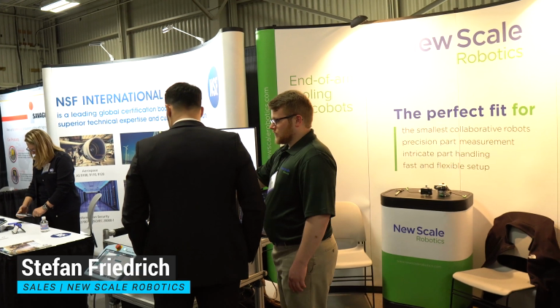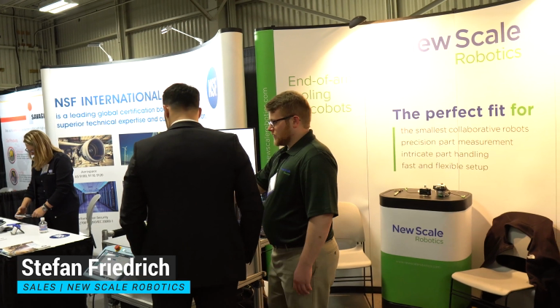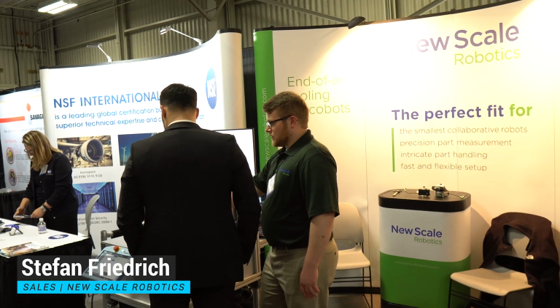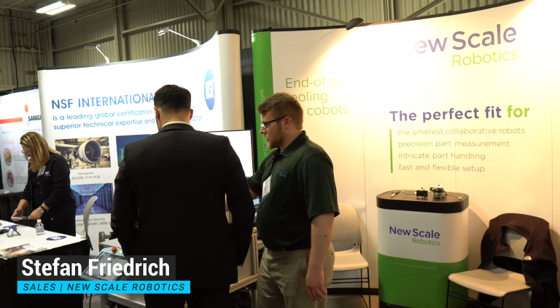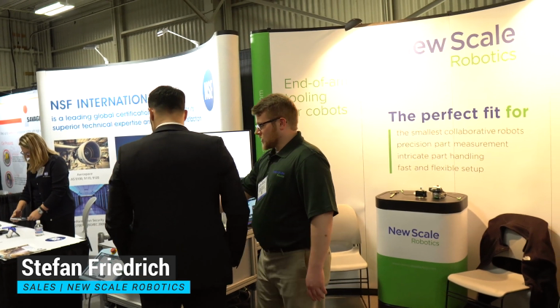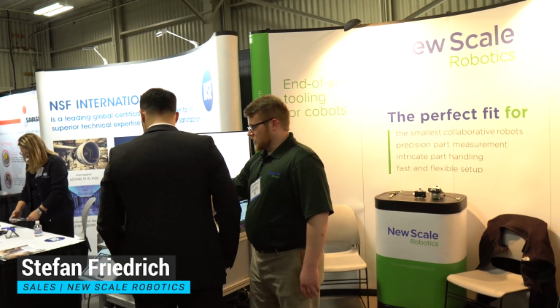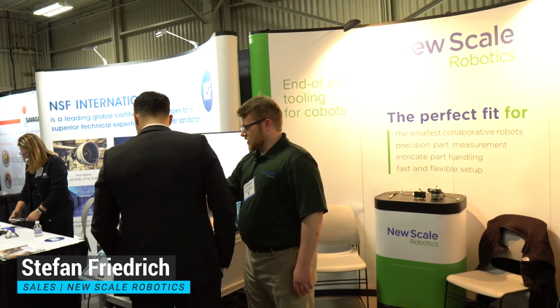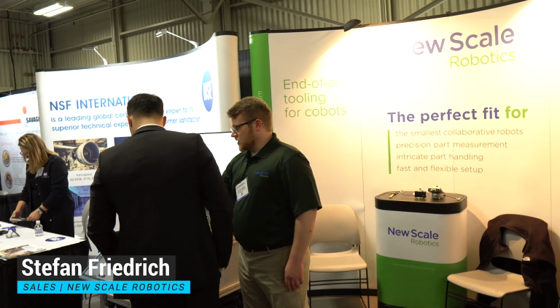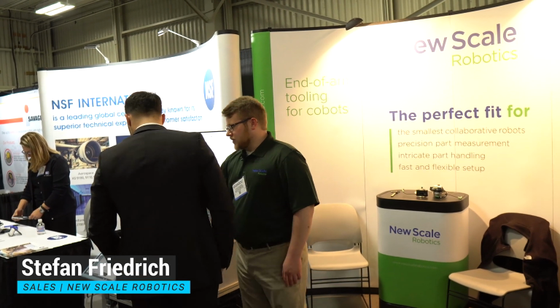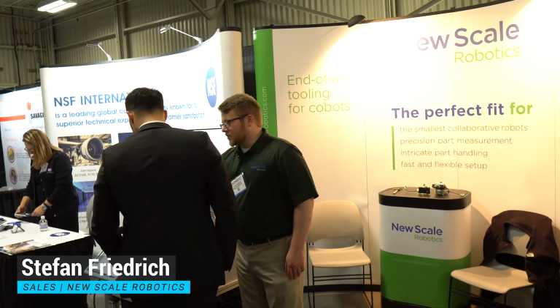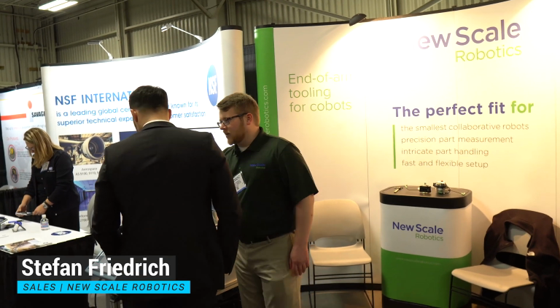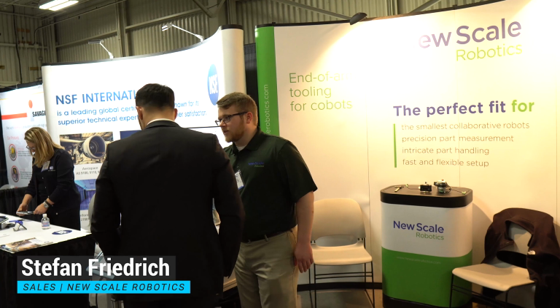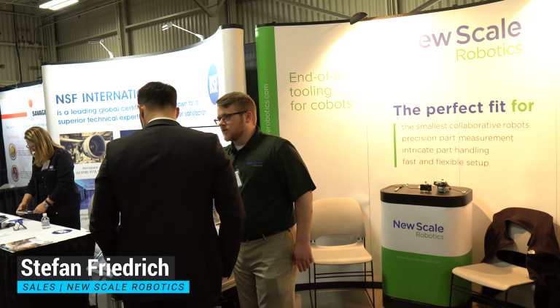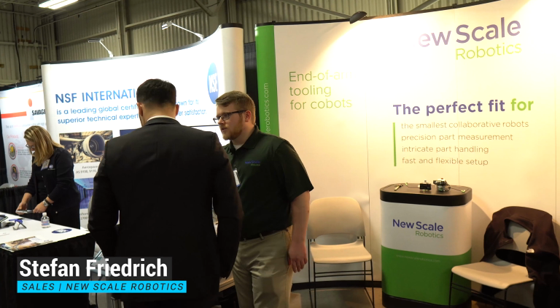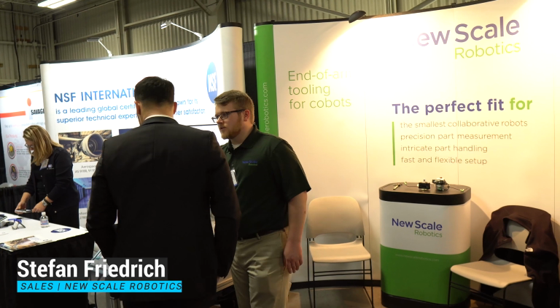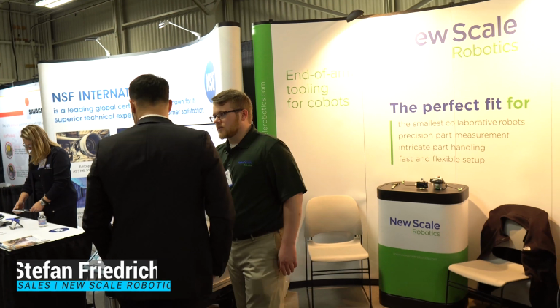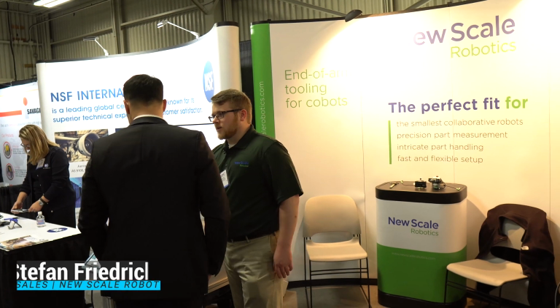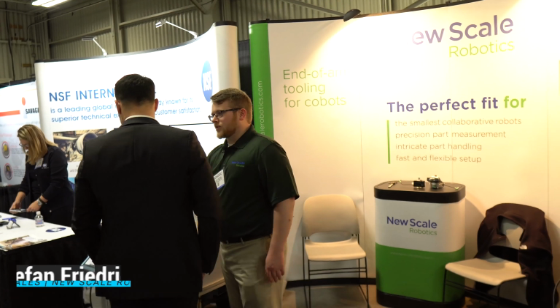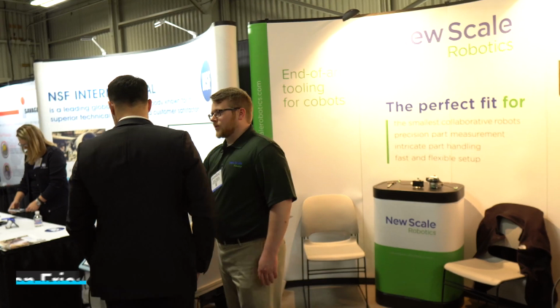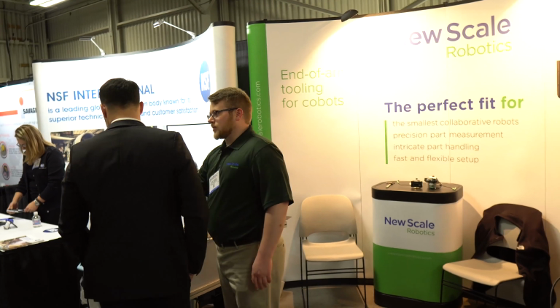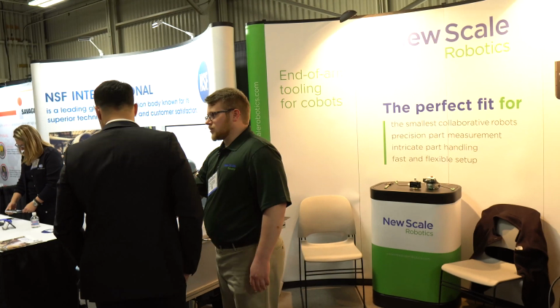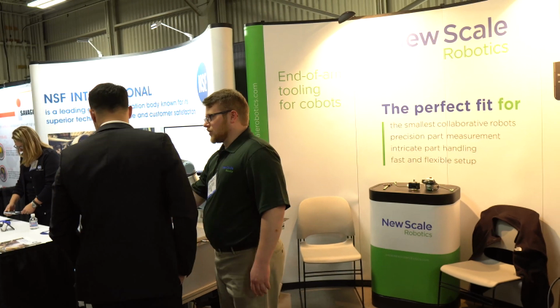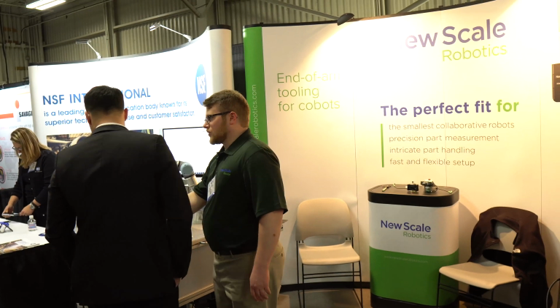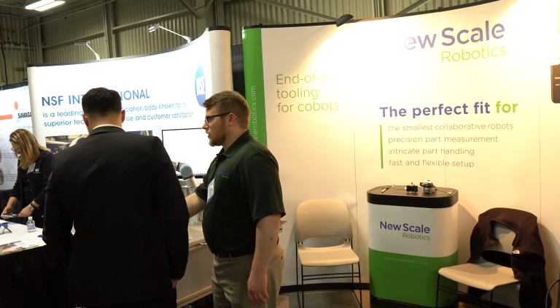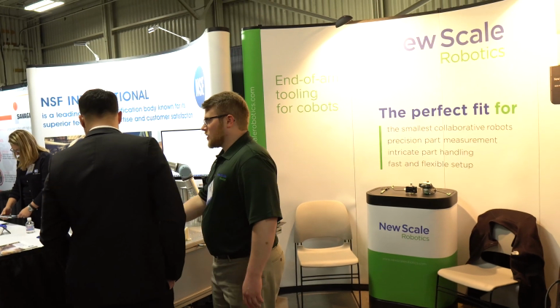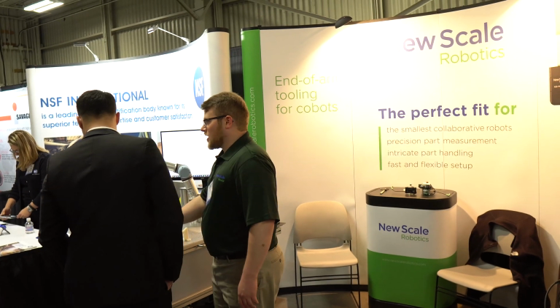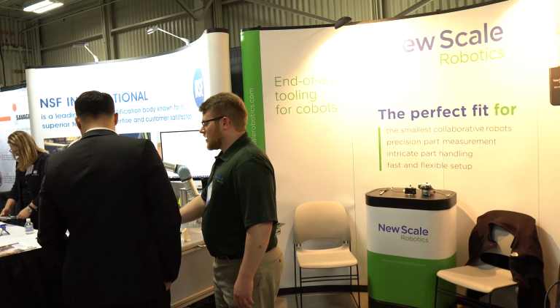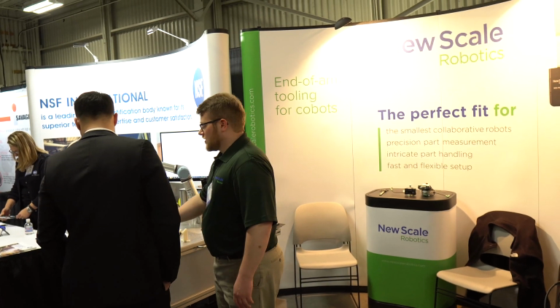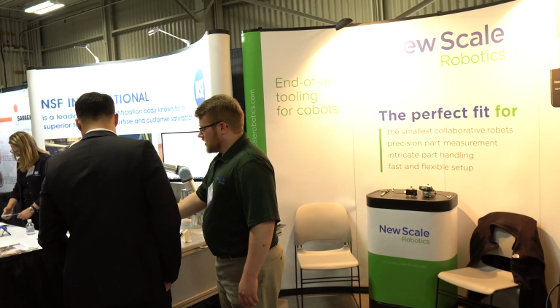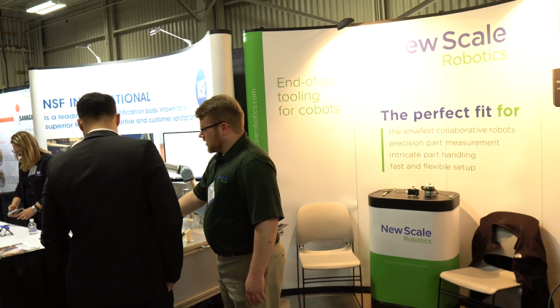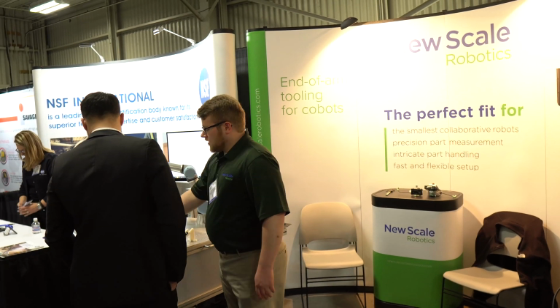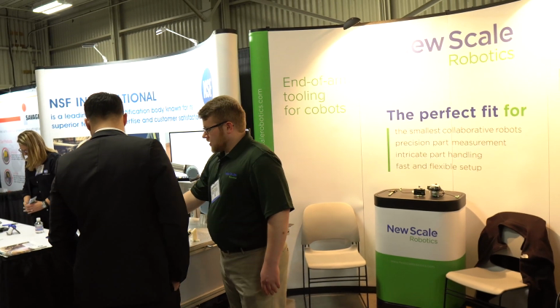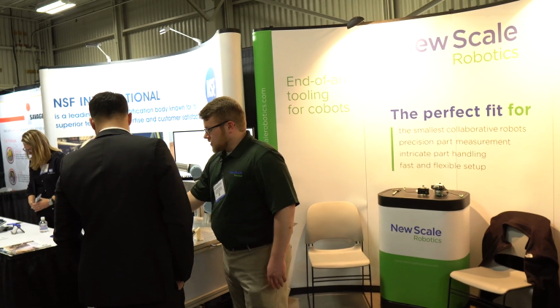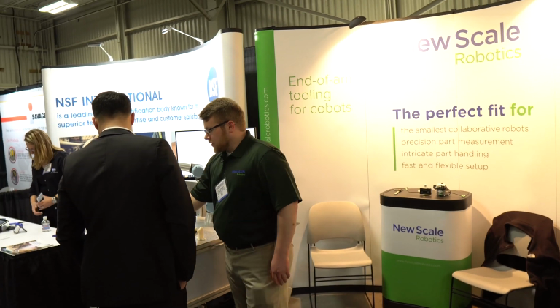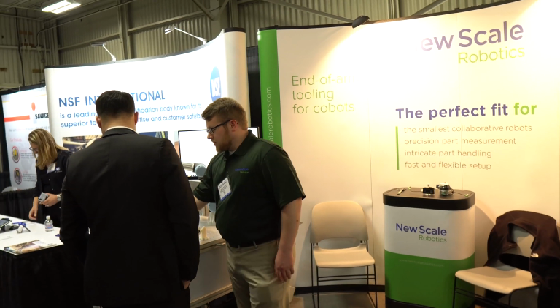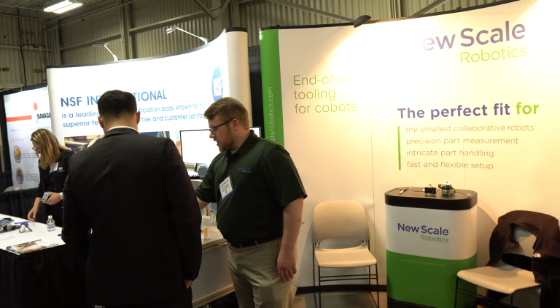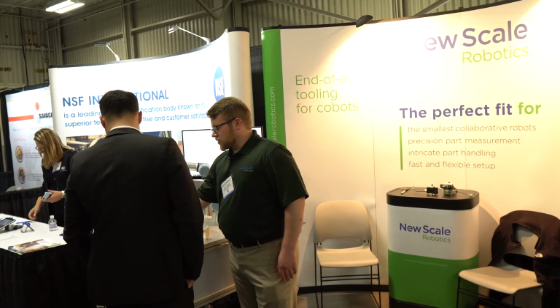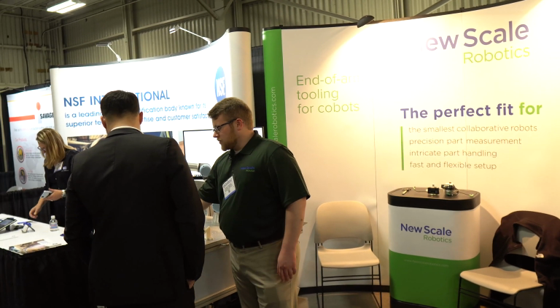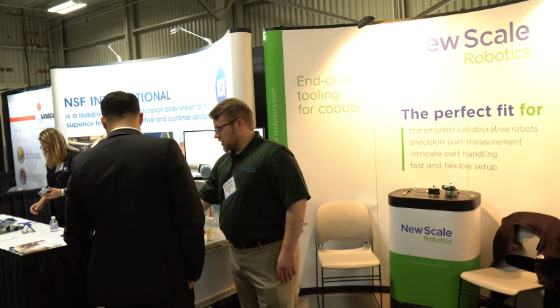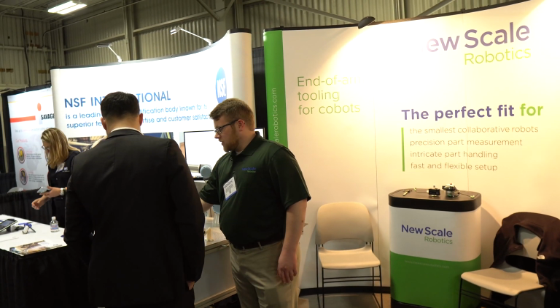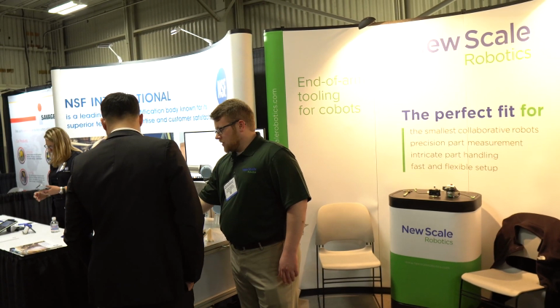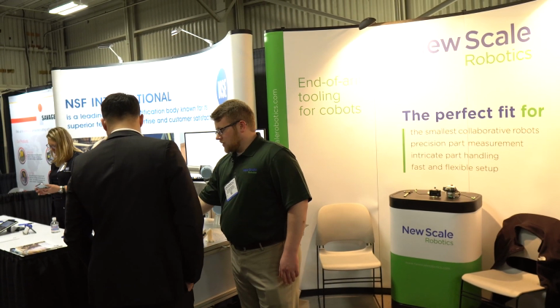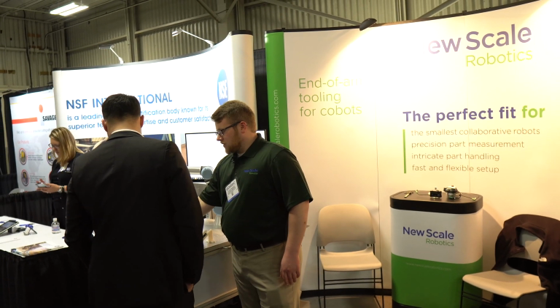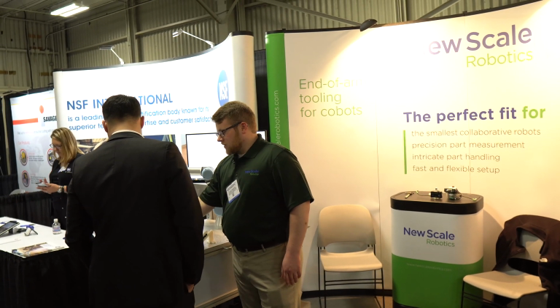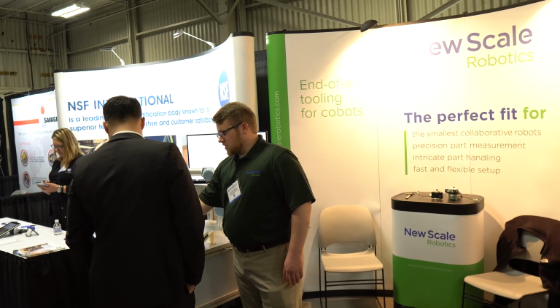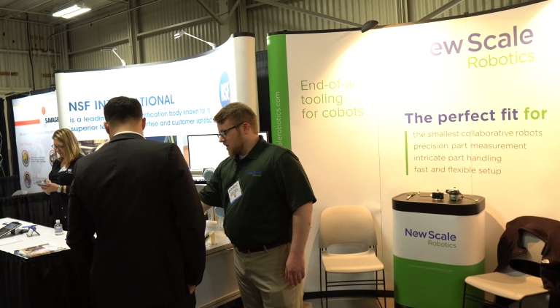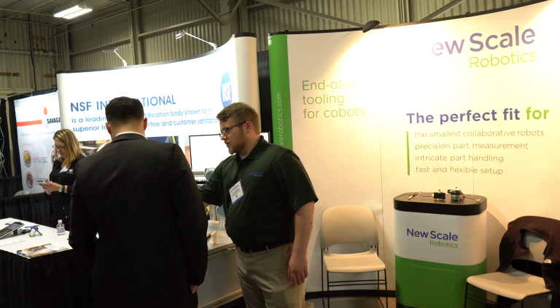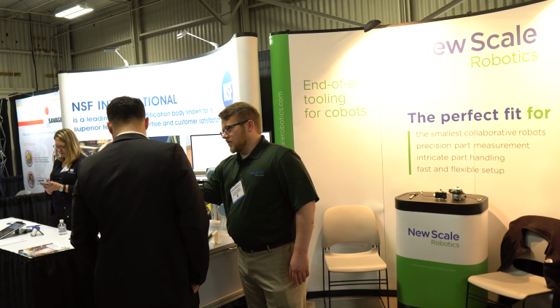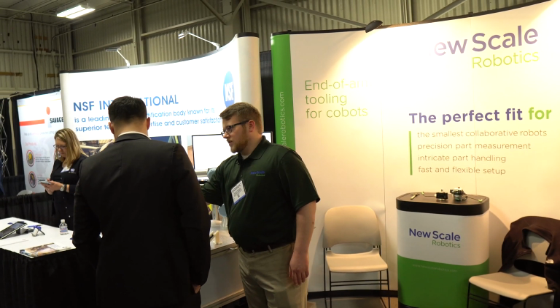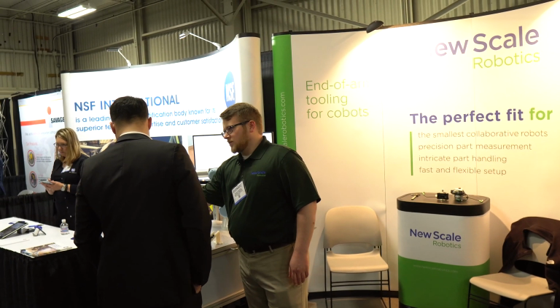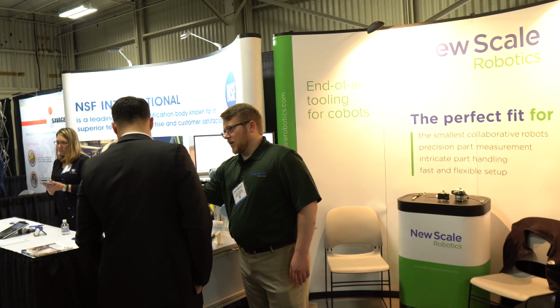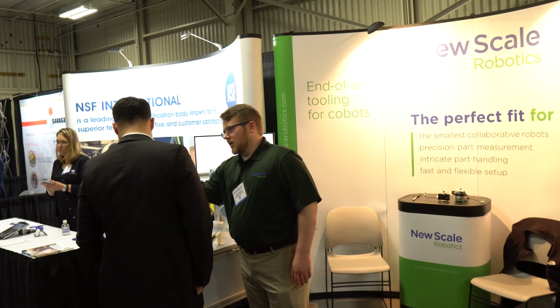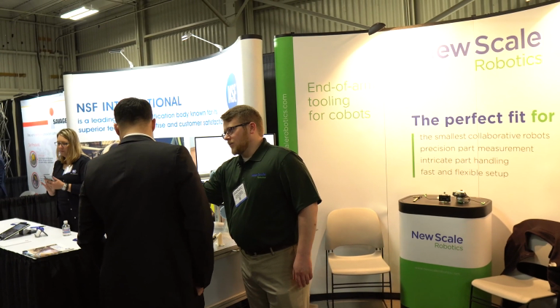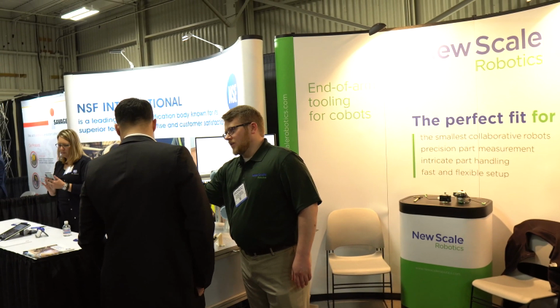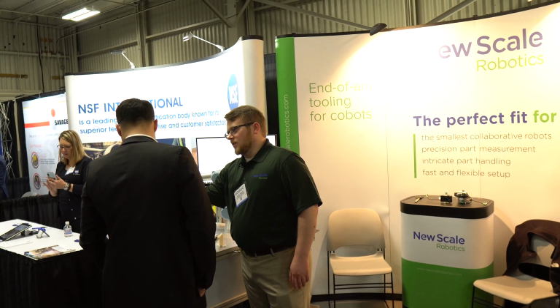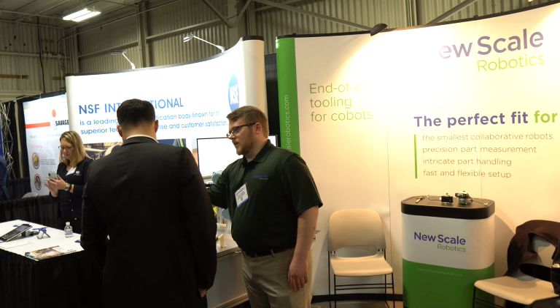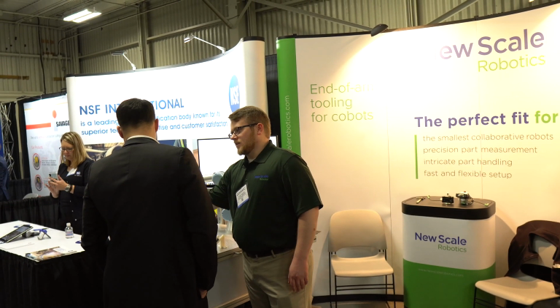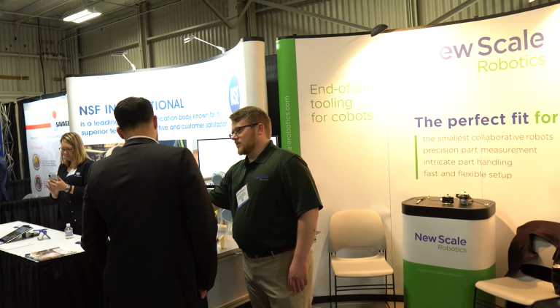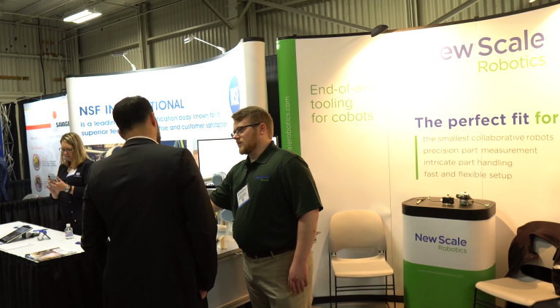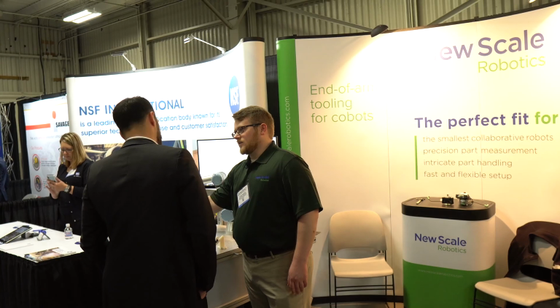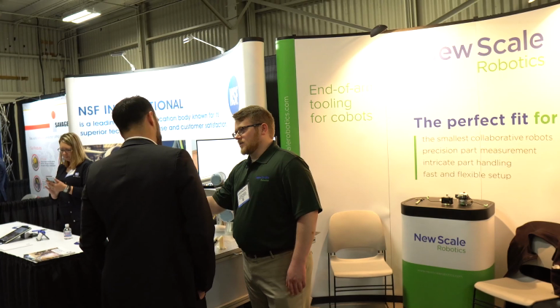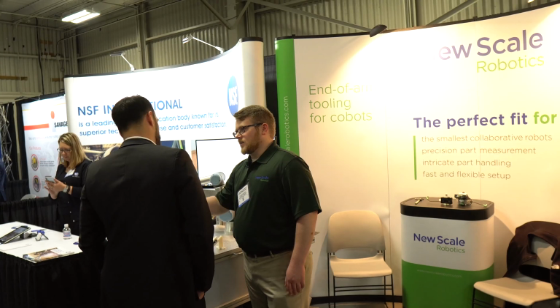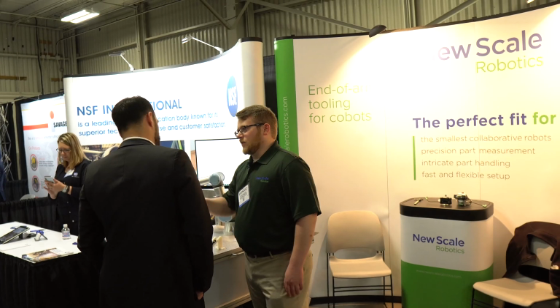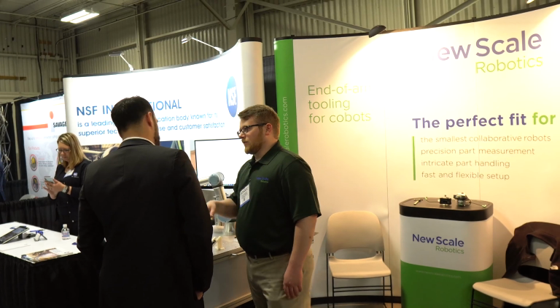So this is the teach pendant you use to actually control the robot. The measurement is actually displayed within this itself.